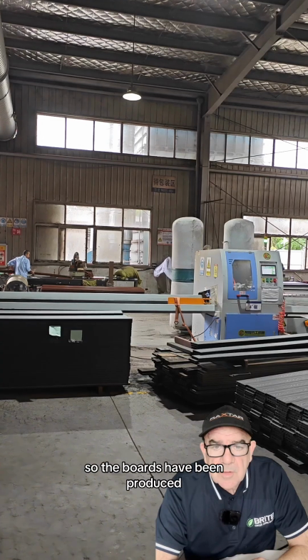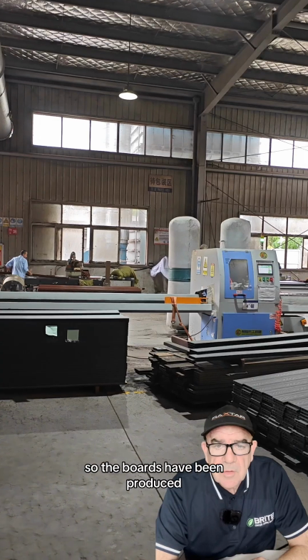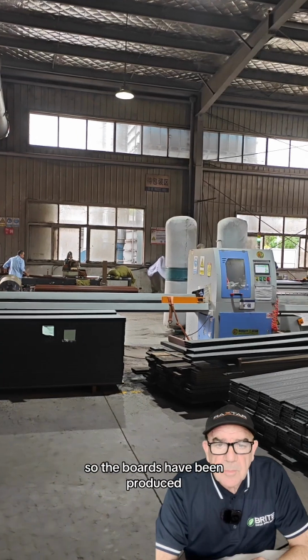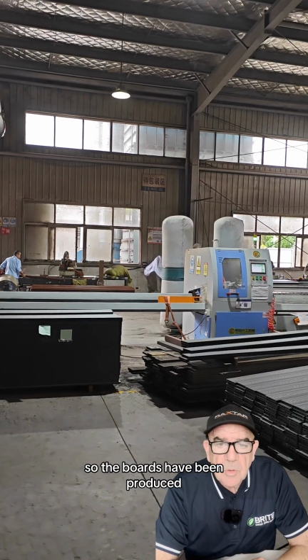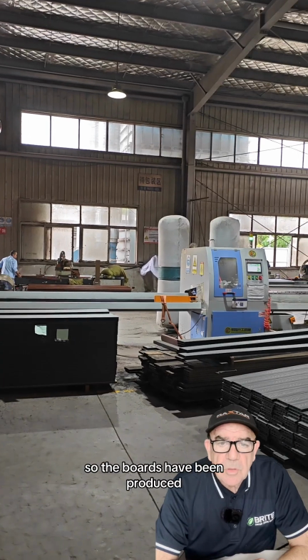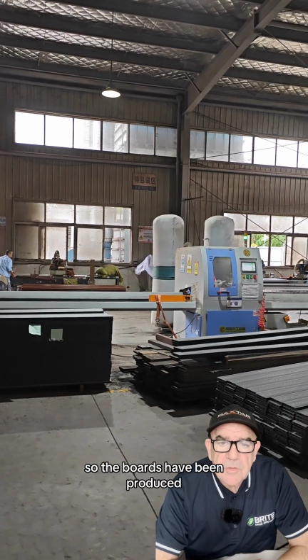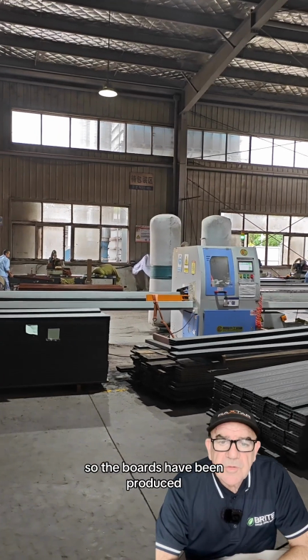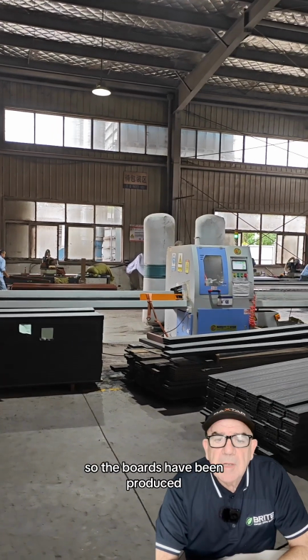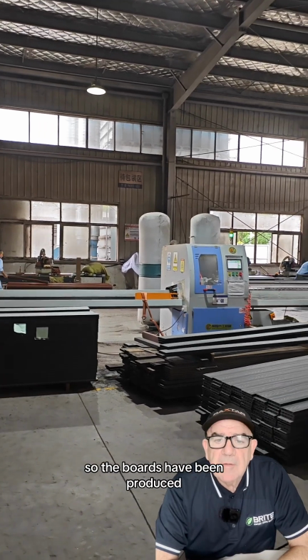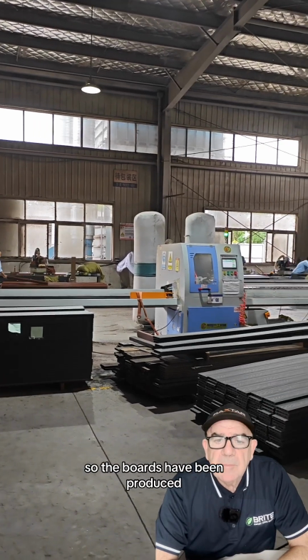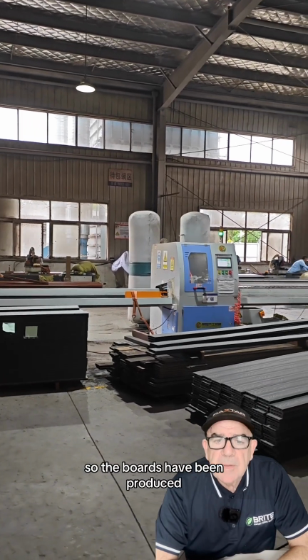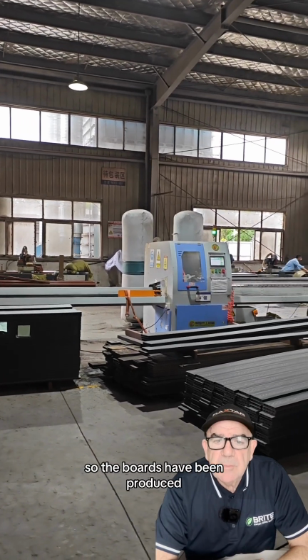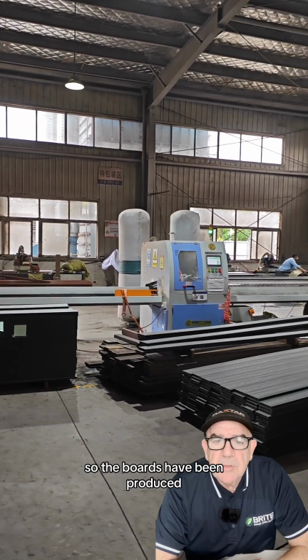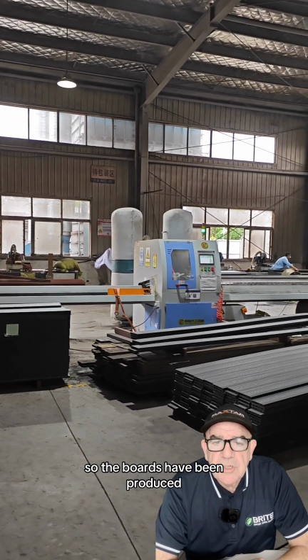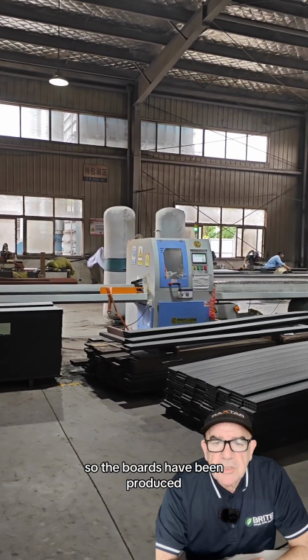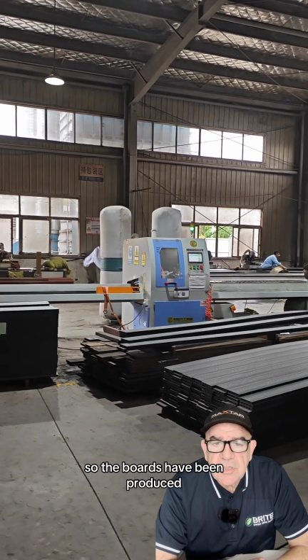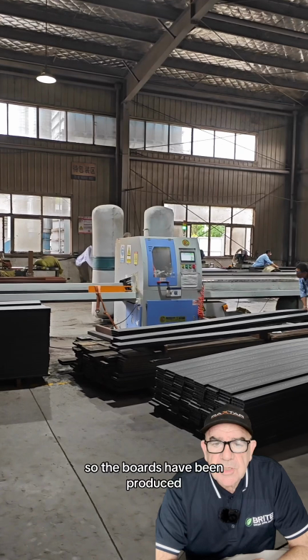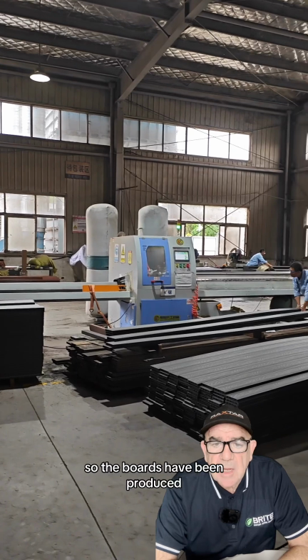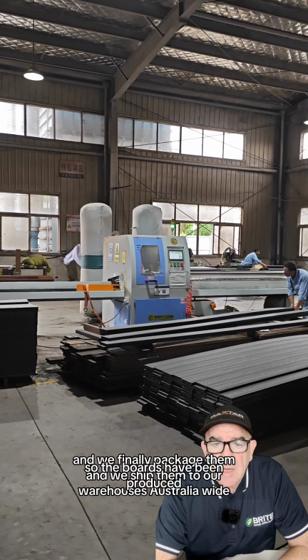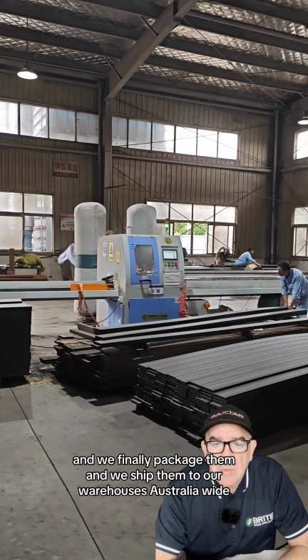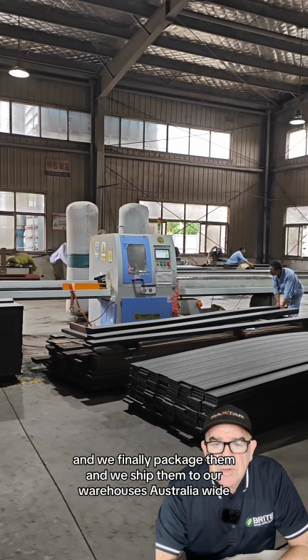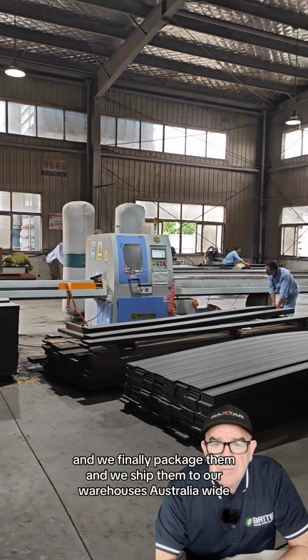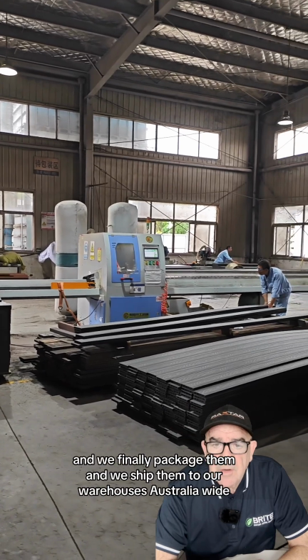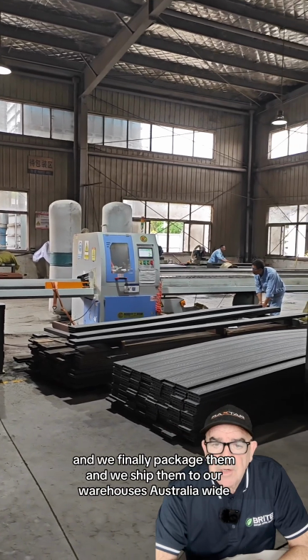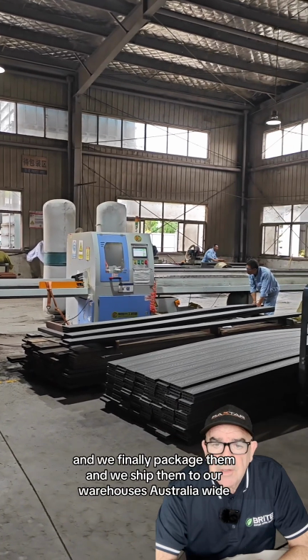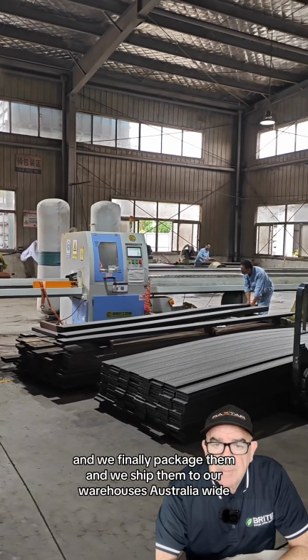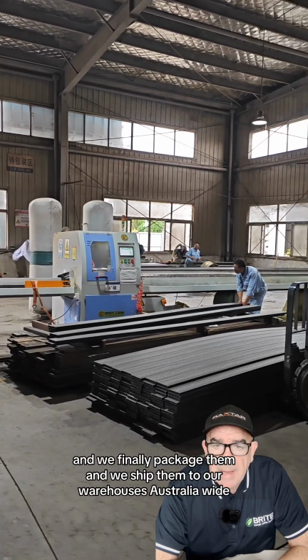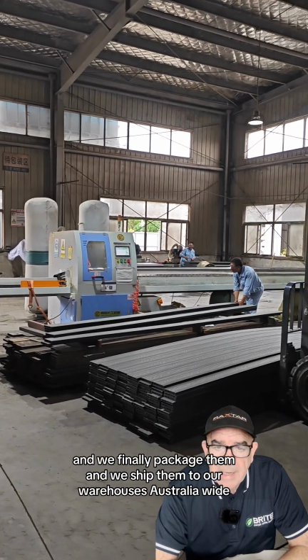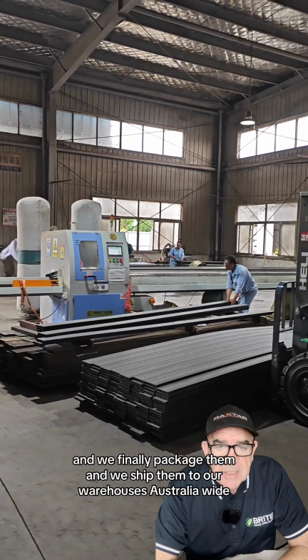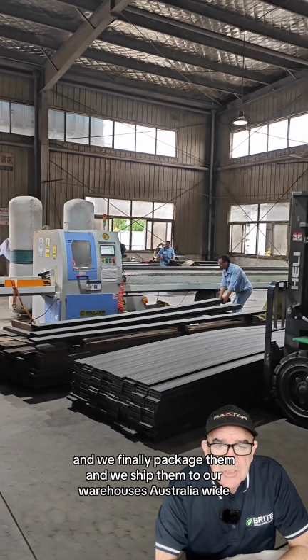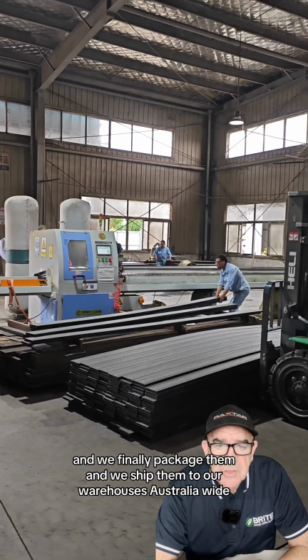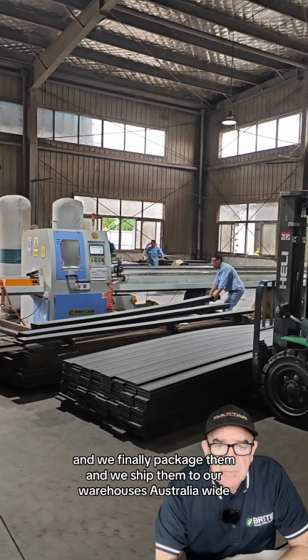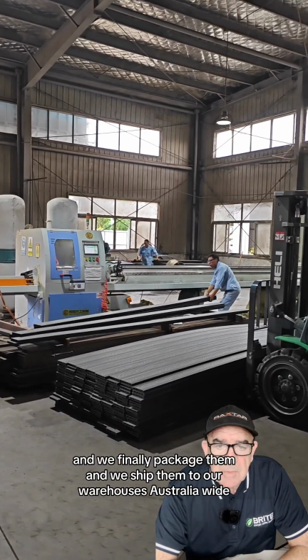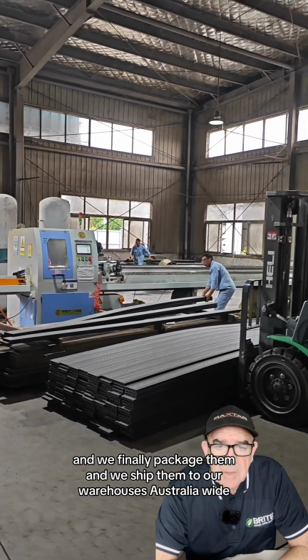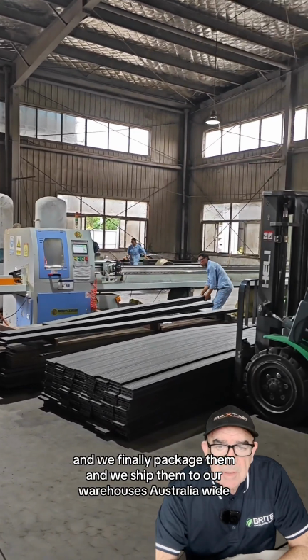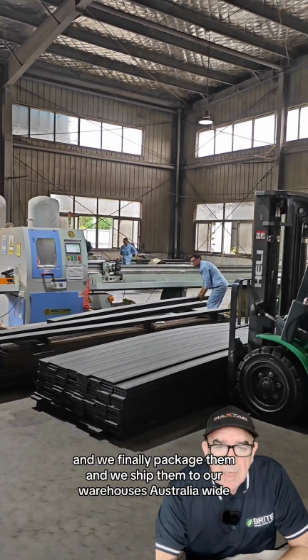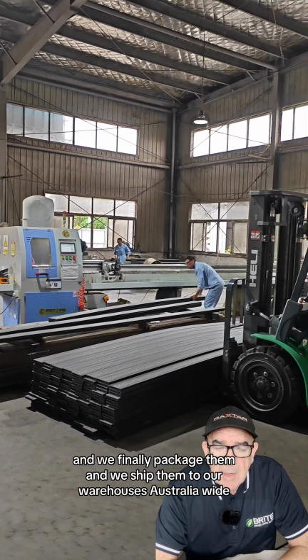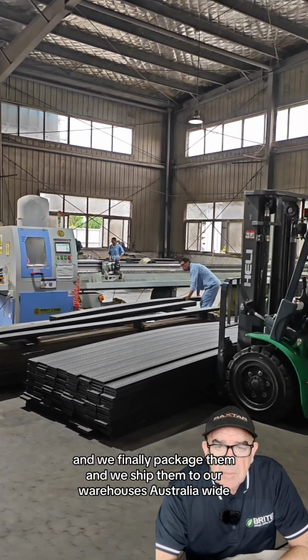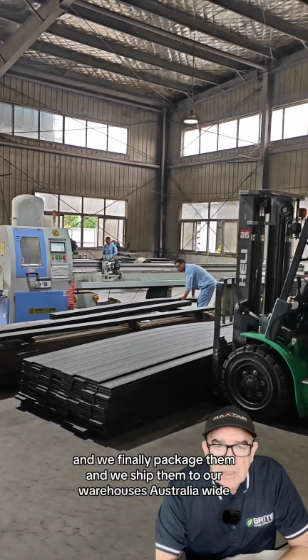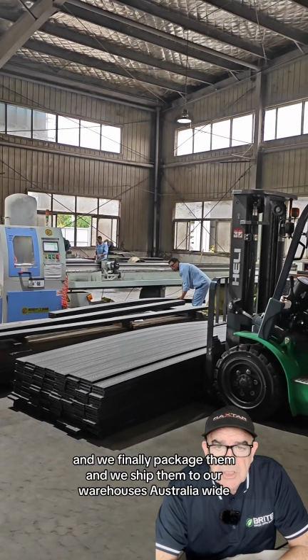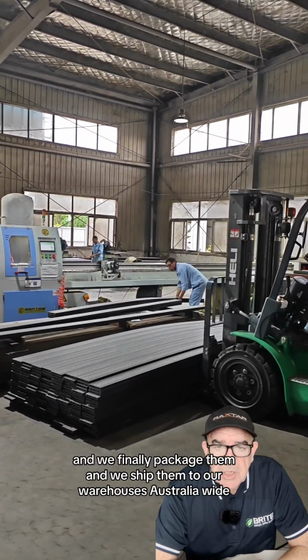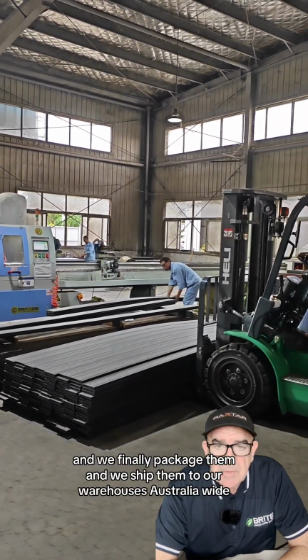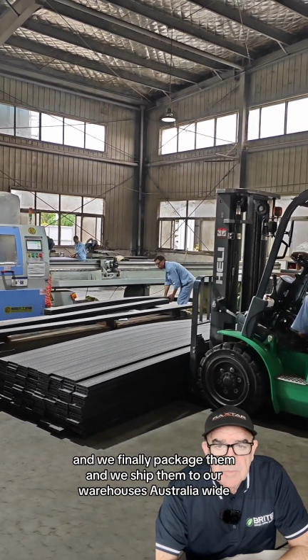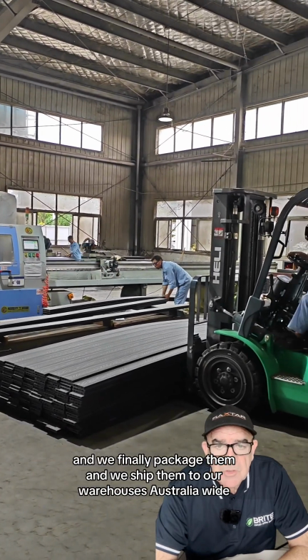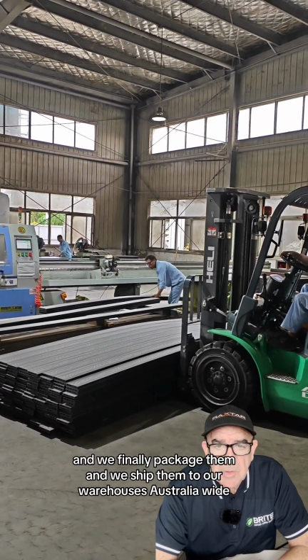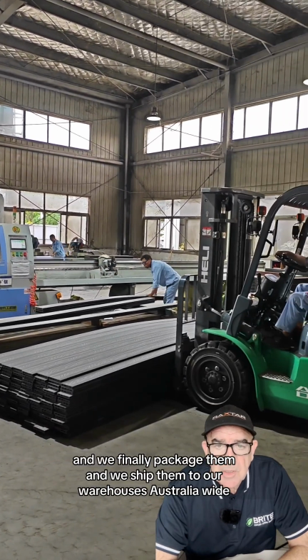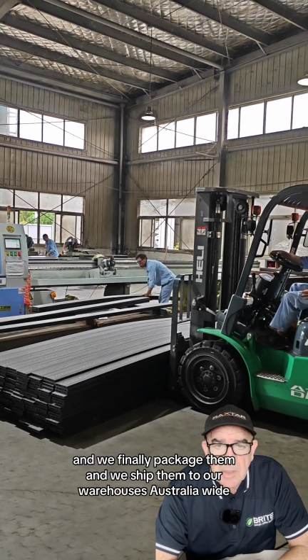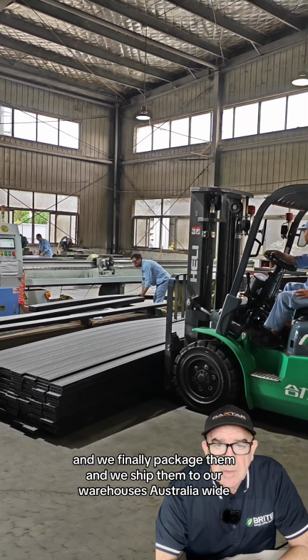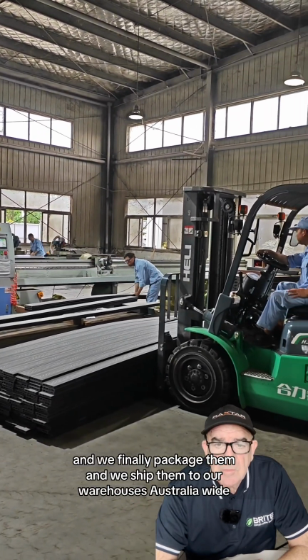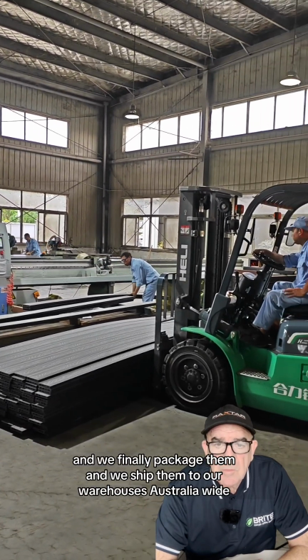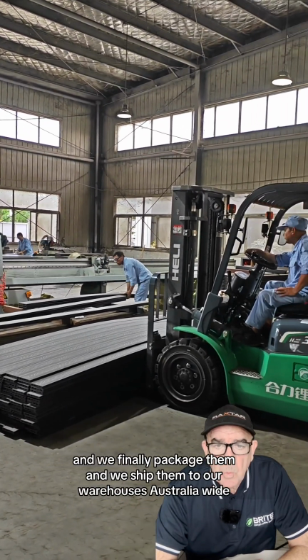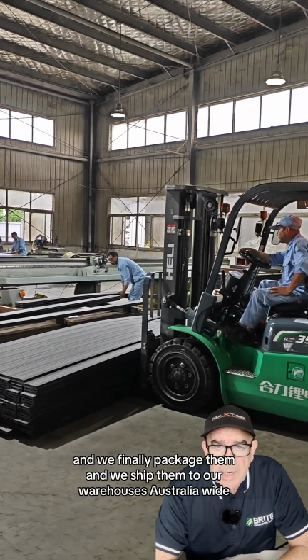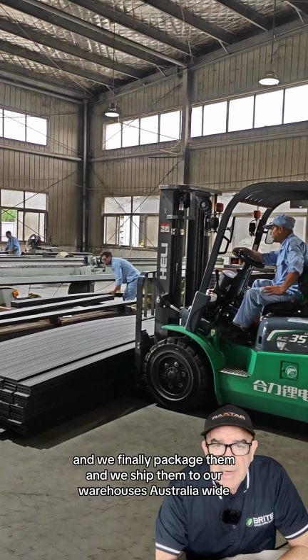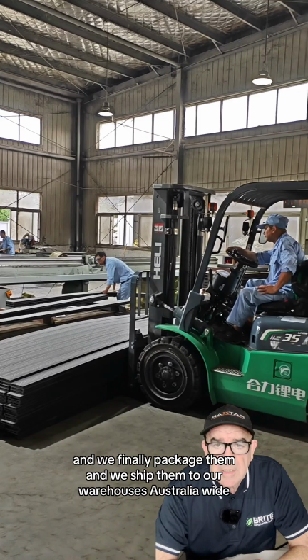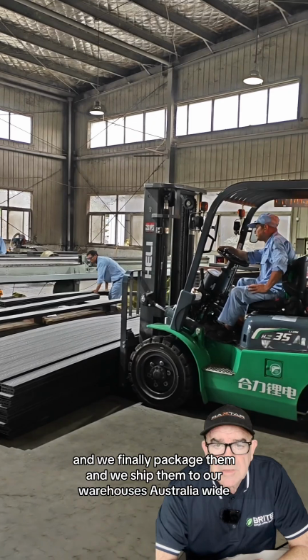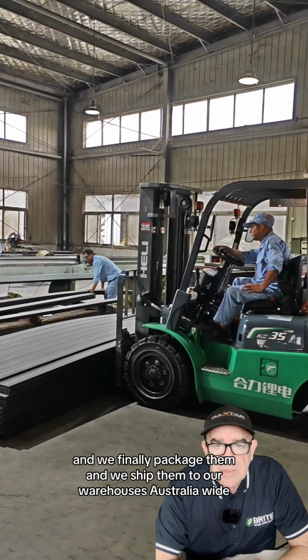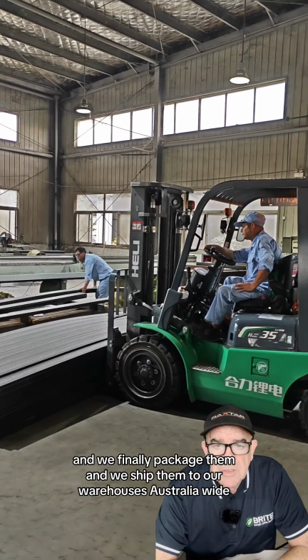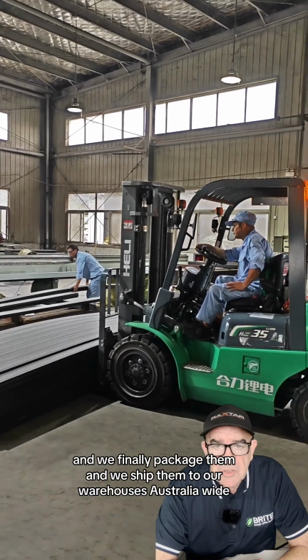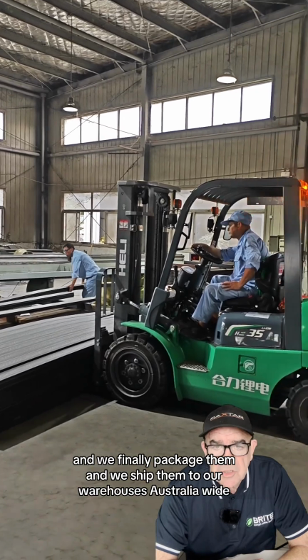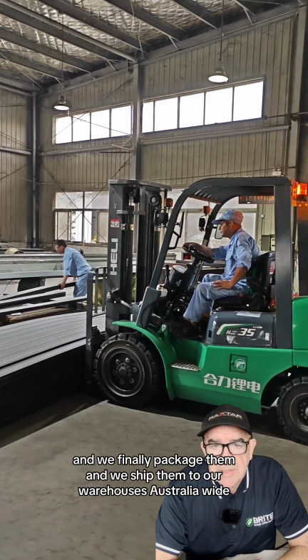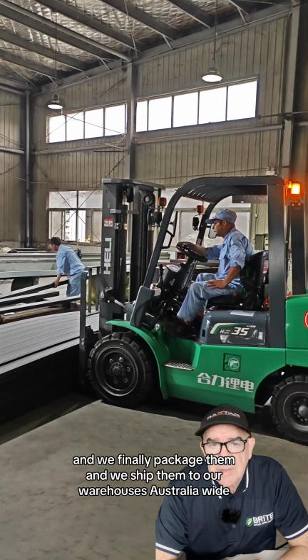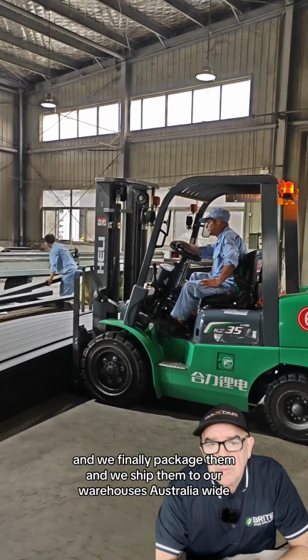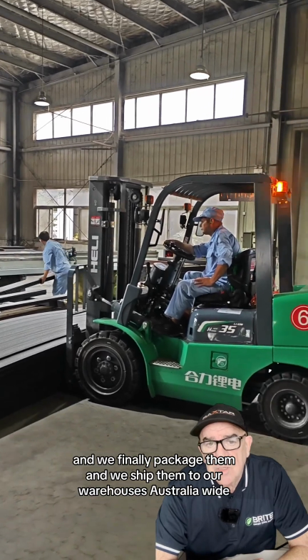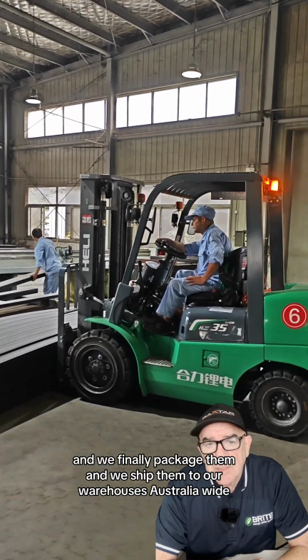So the boards have been produced. We finally package them and ship them to our warehouses Australia-wide.